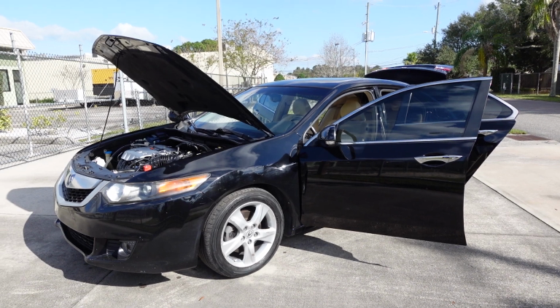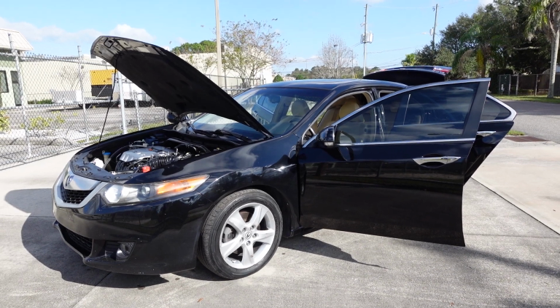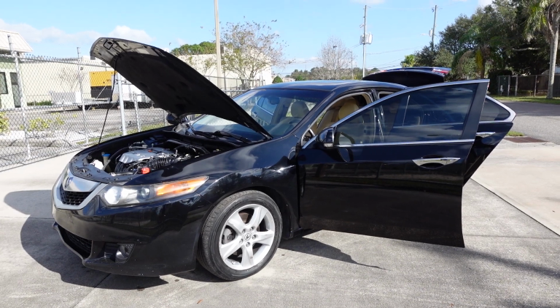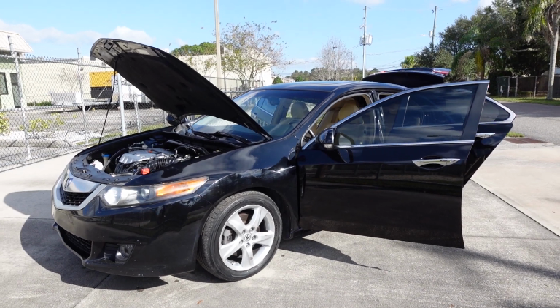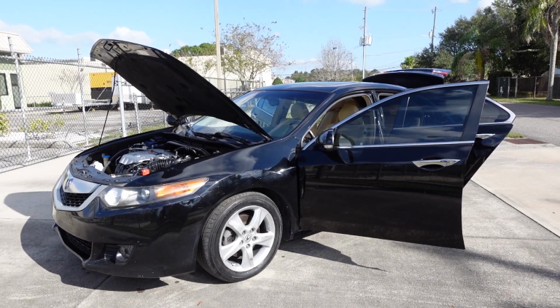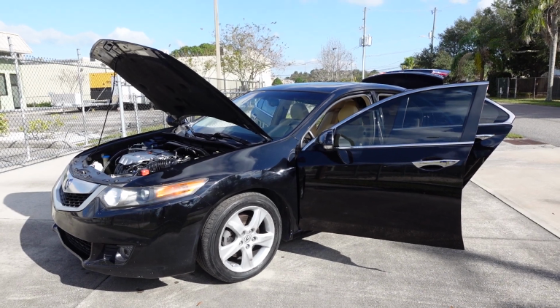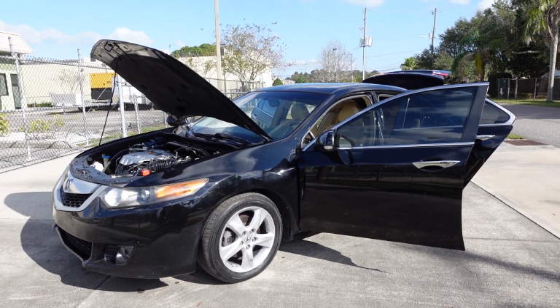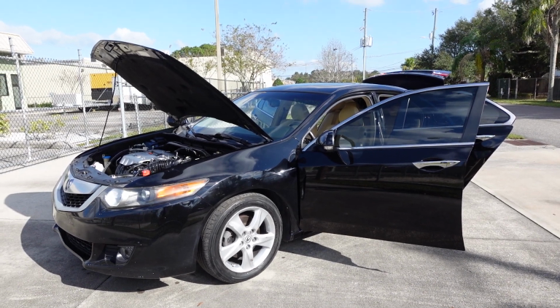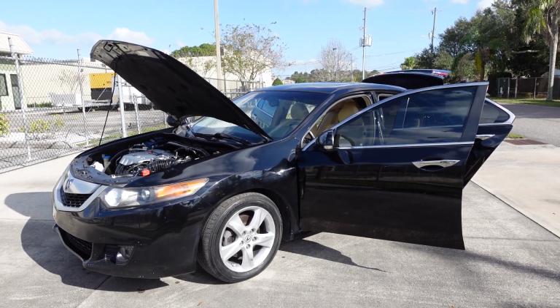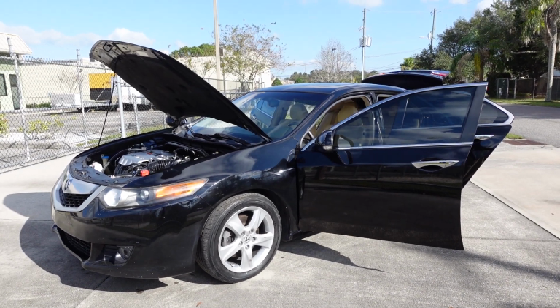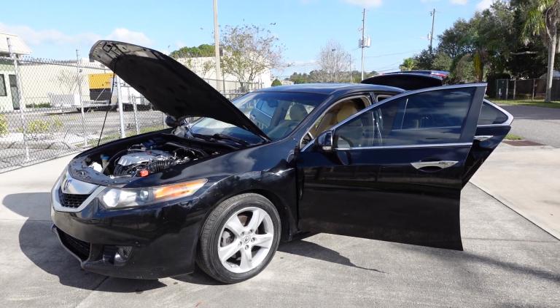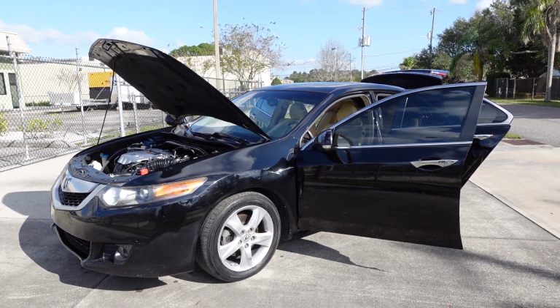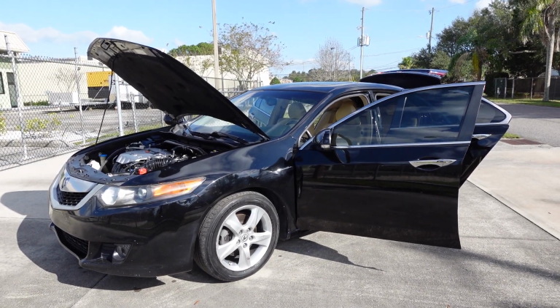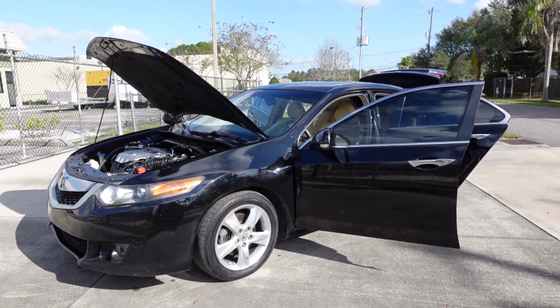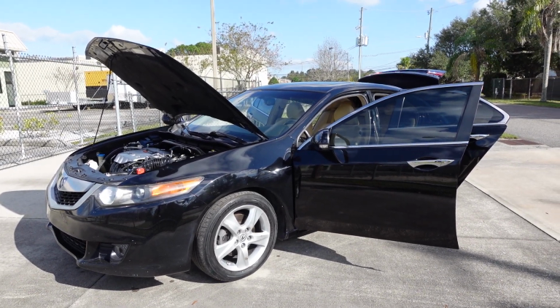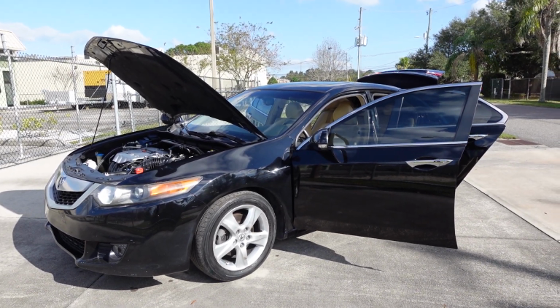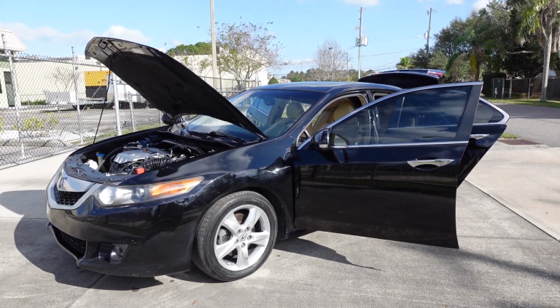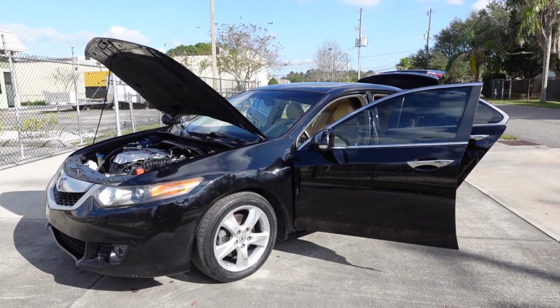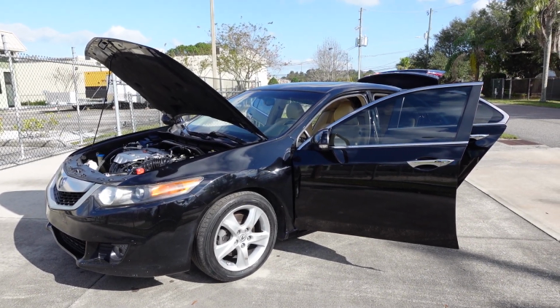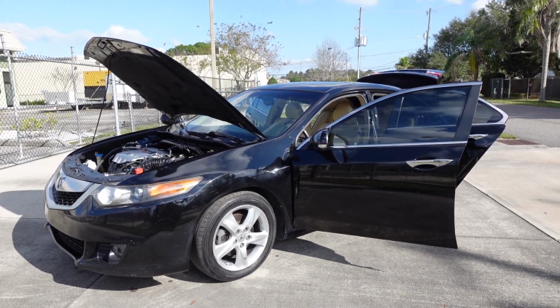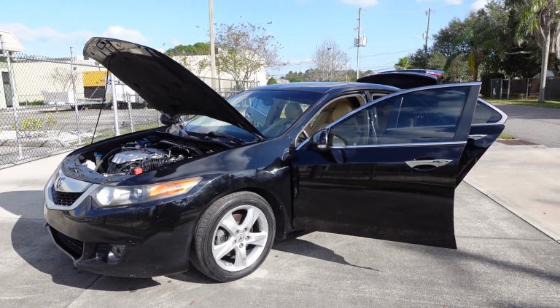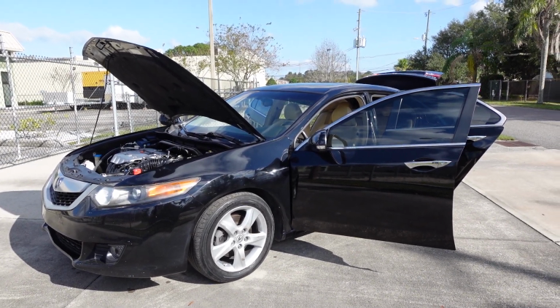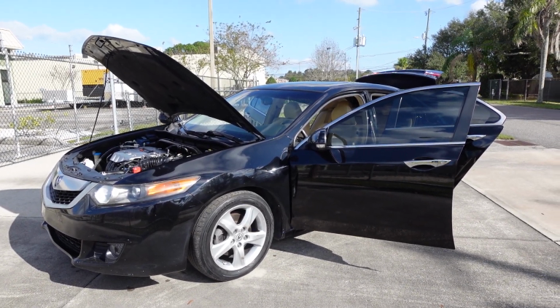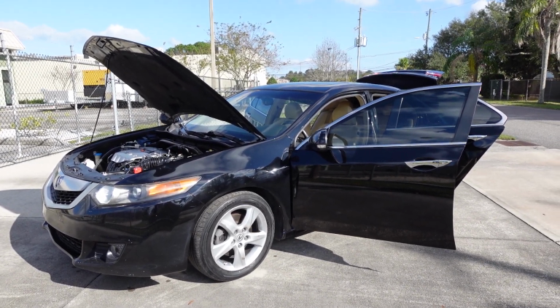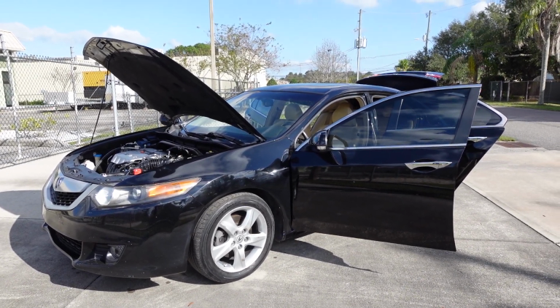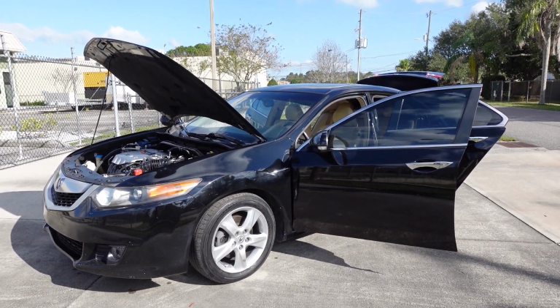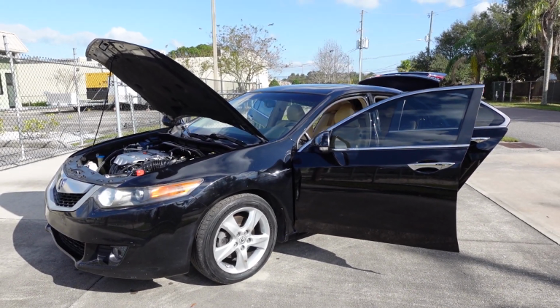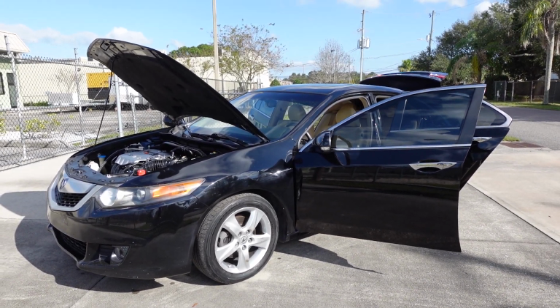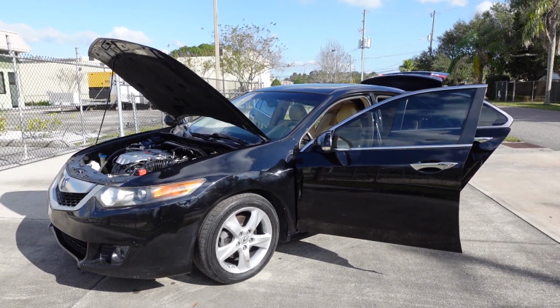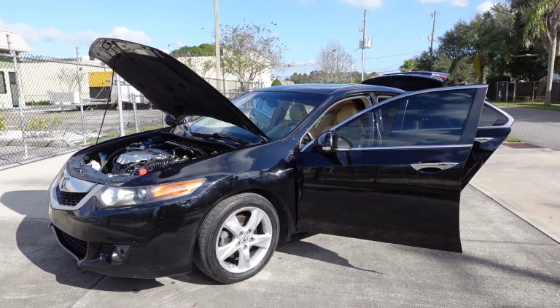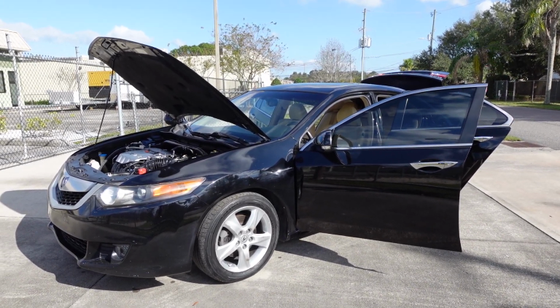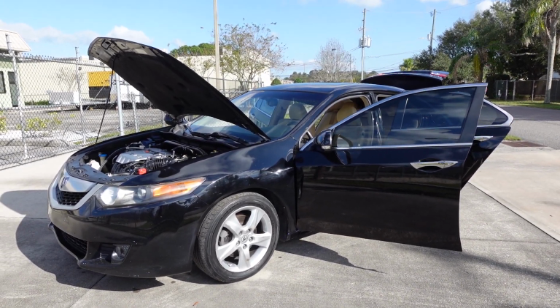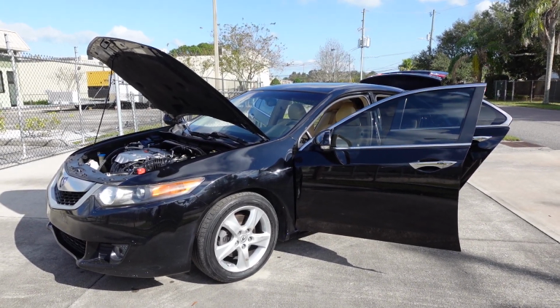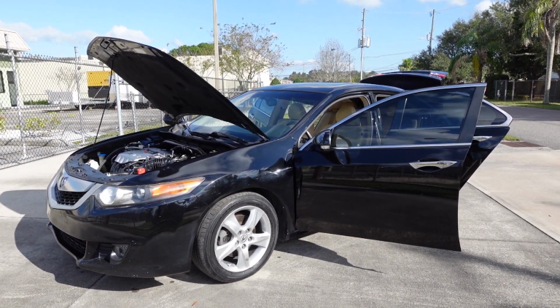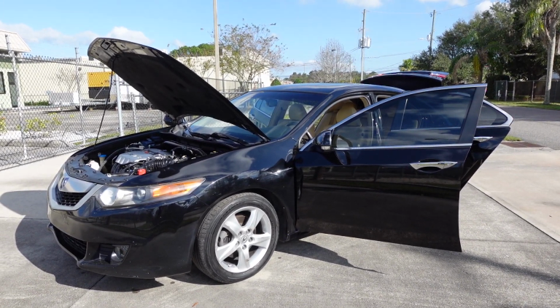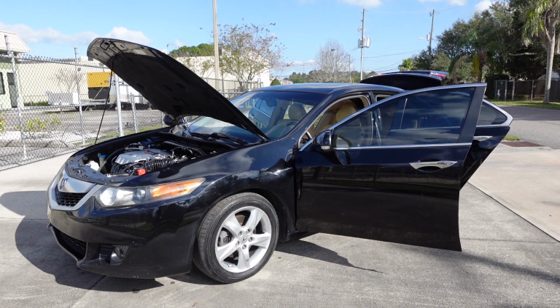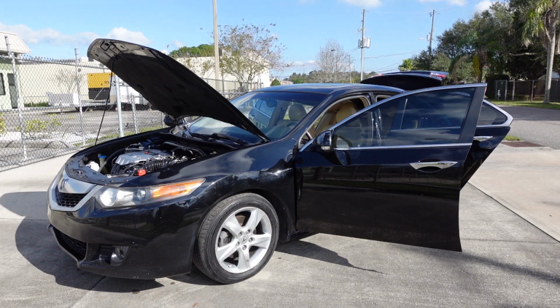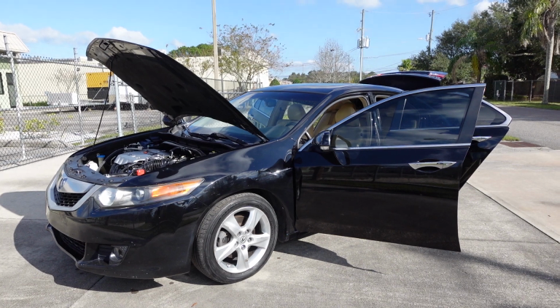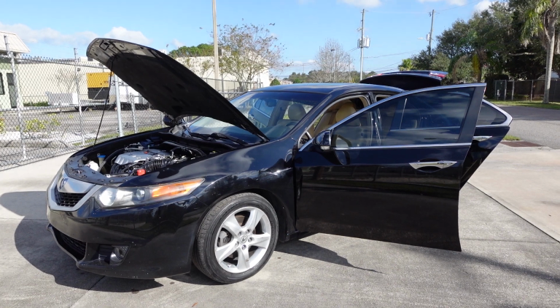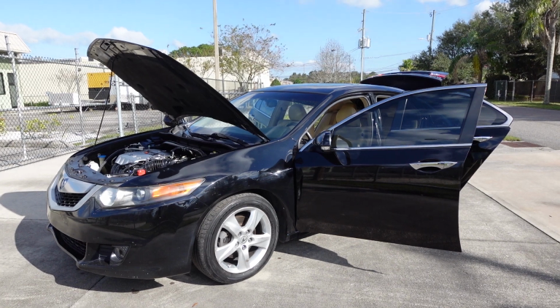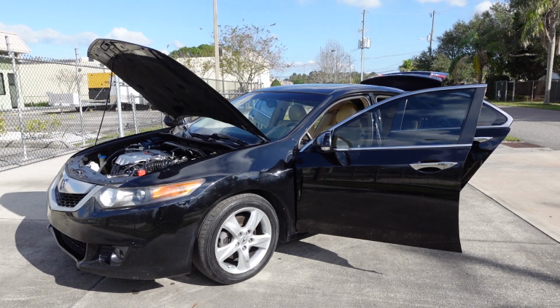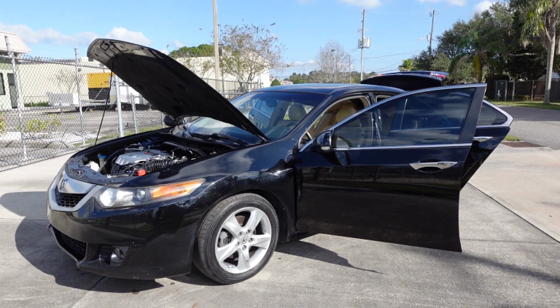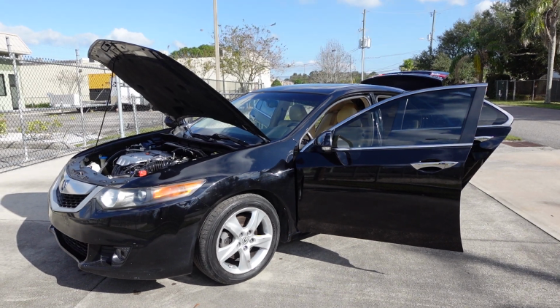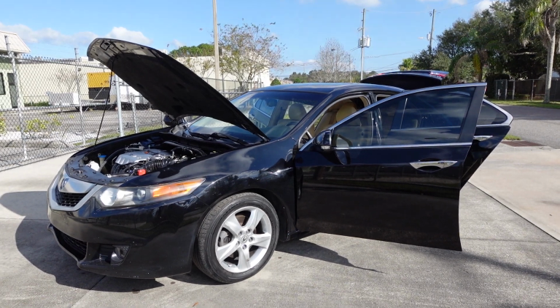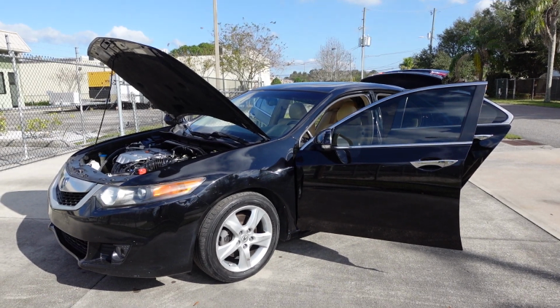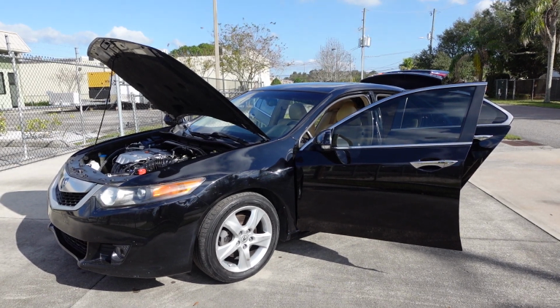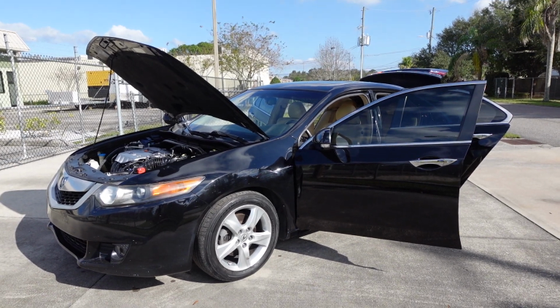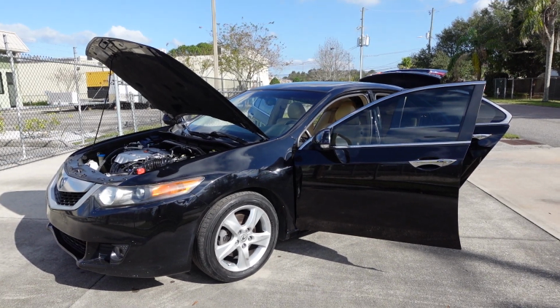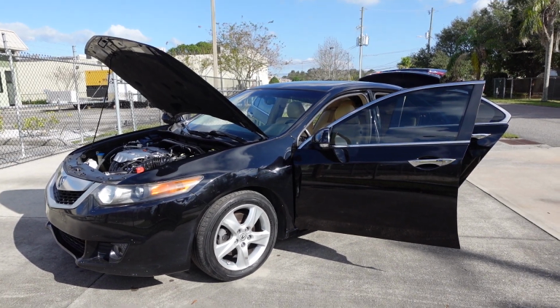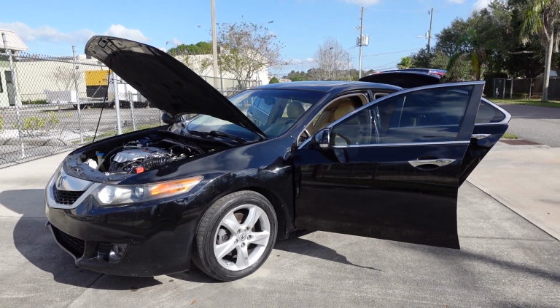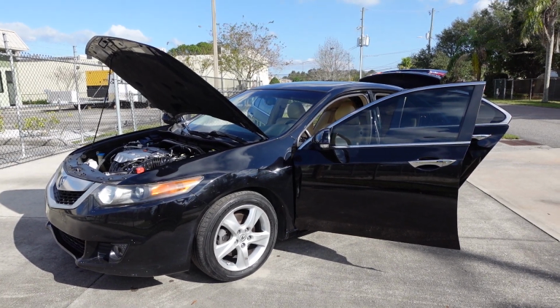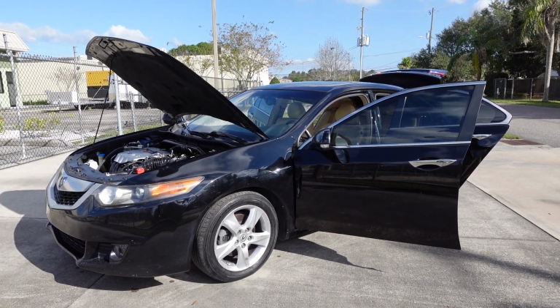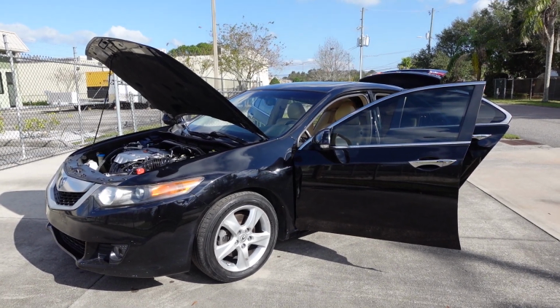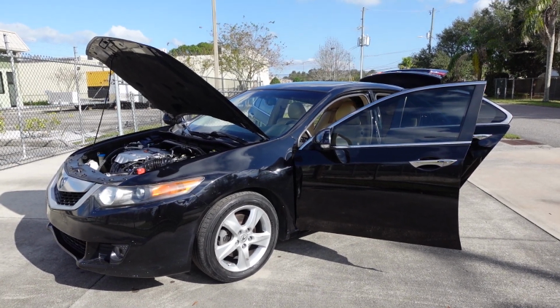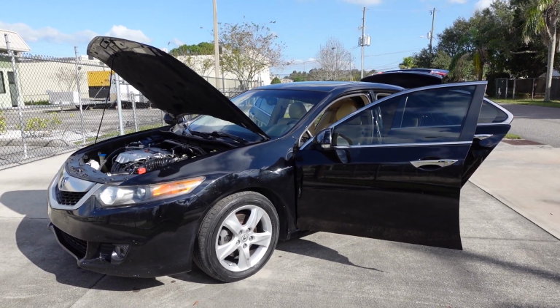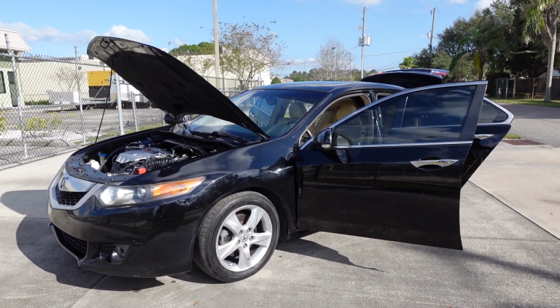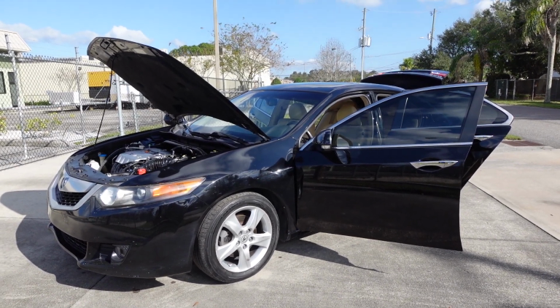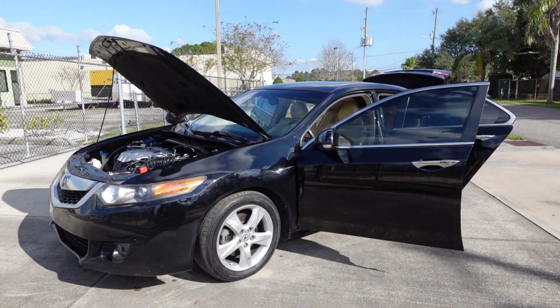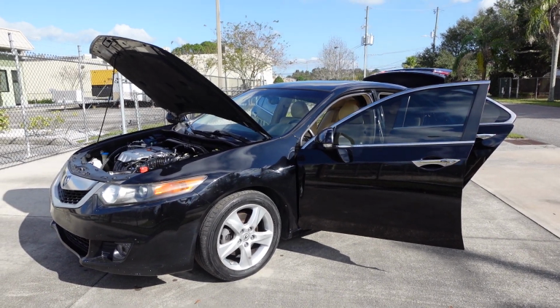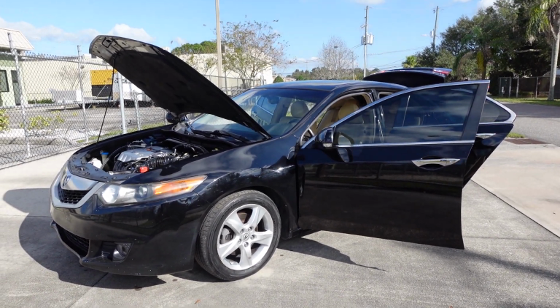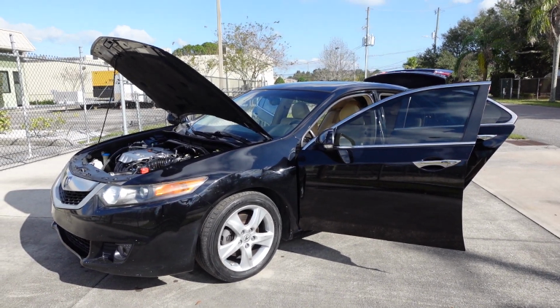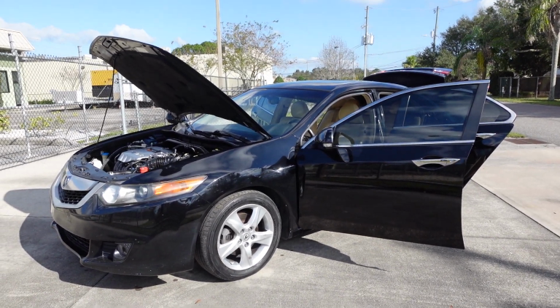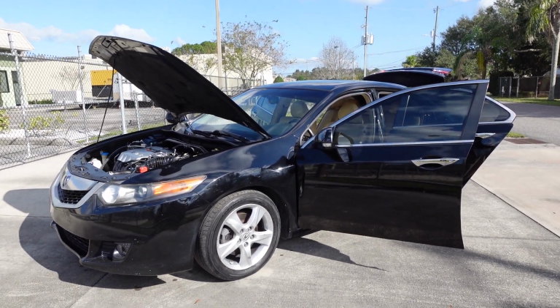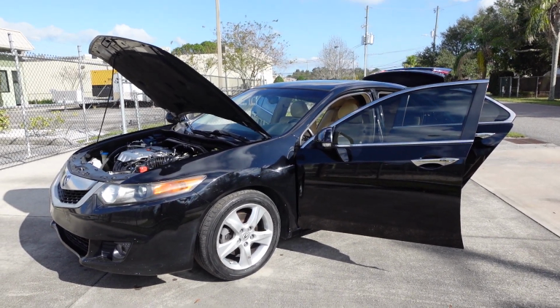Good afternoon YouTube. Here's Nick from Meticulous Motors again, and here for sale today we have this beautiful 2010 Acura TSX four-door sedan.